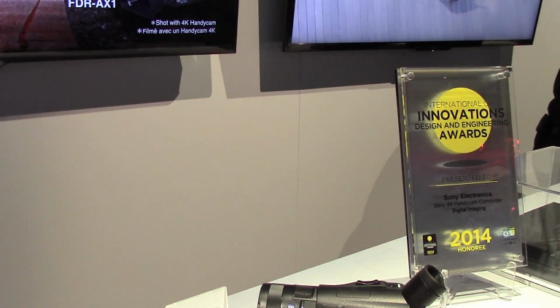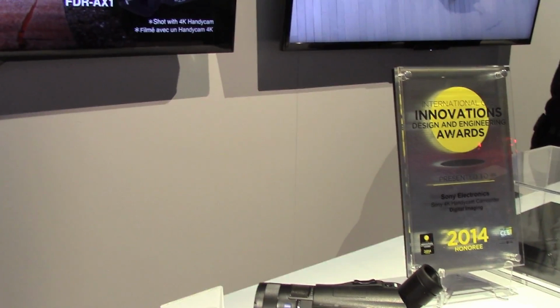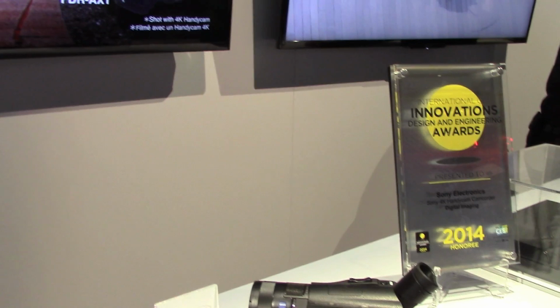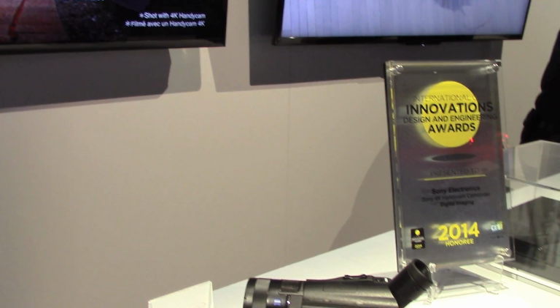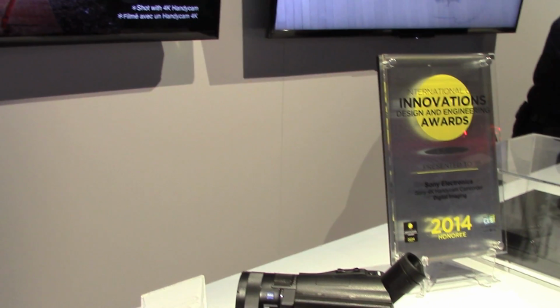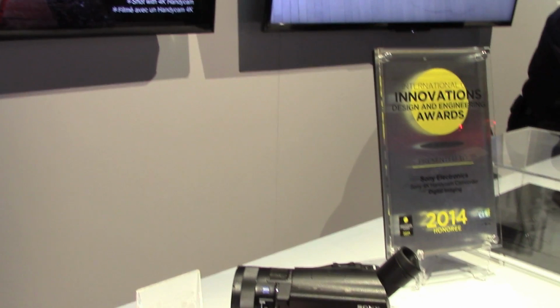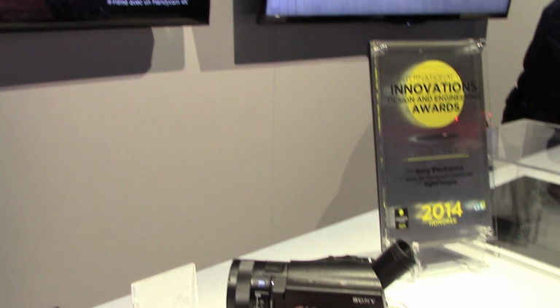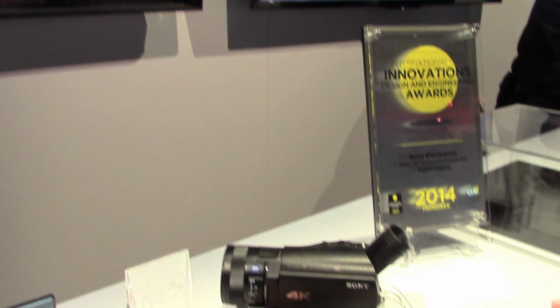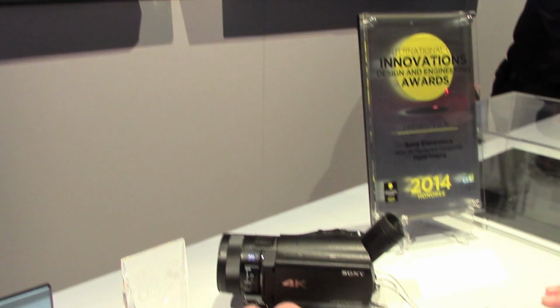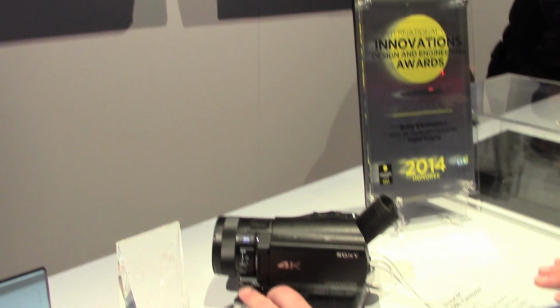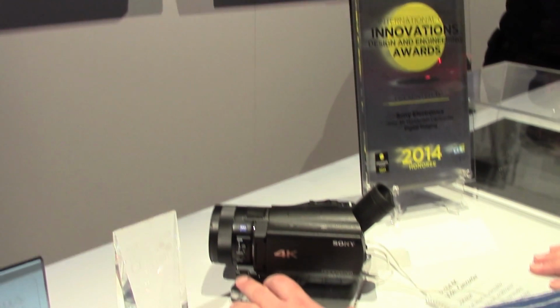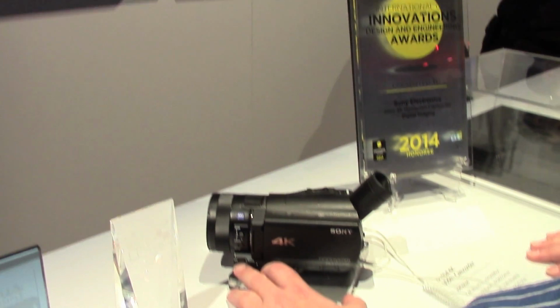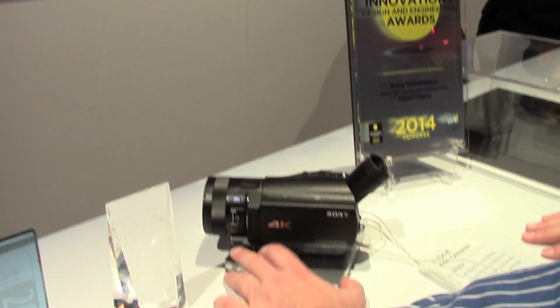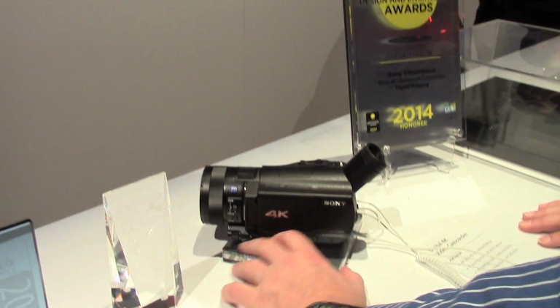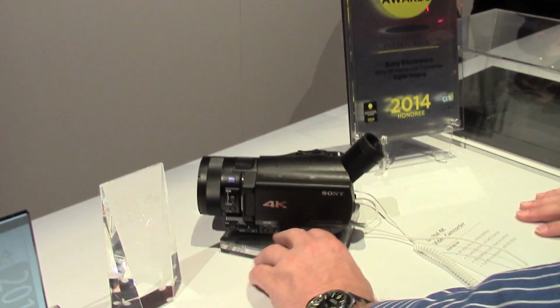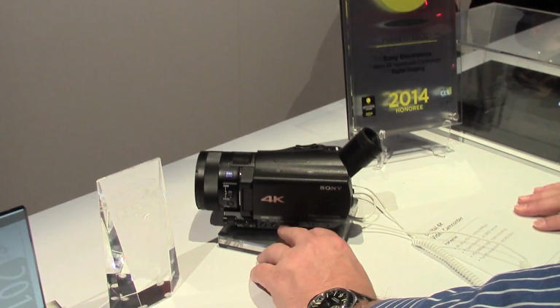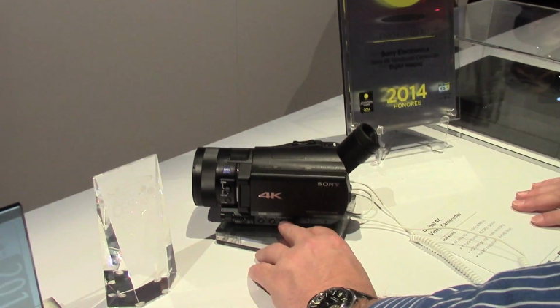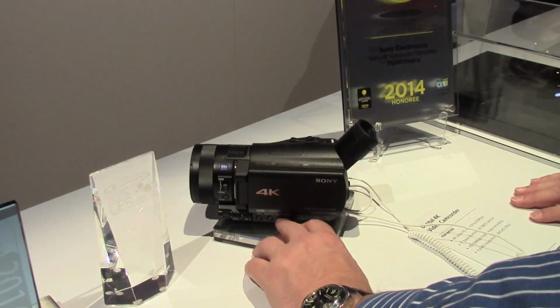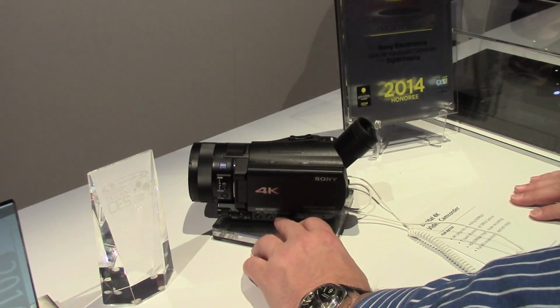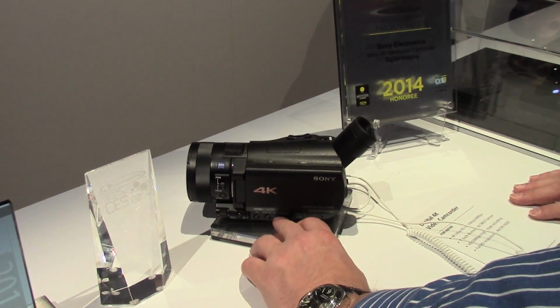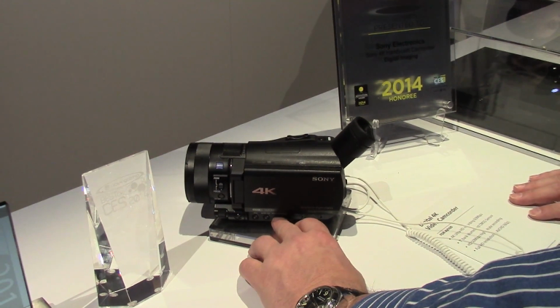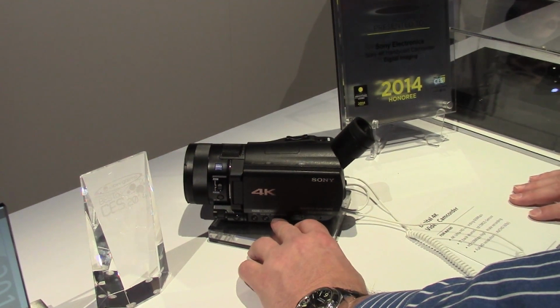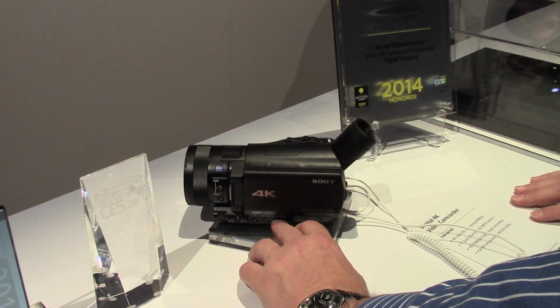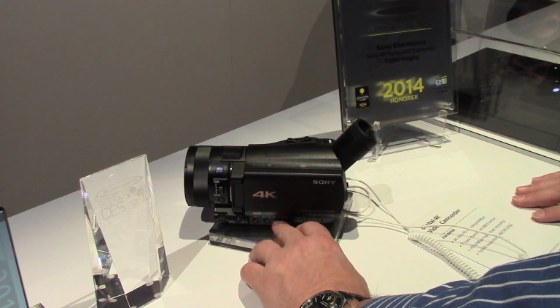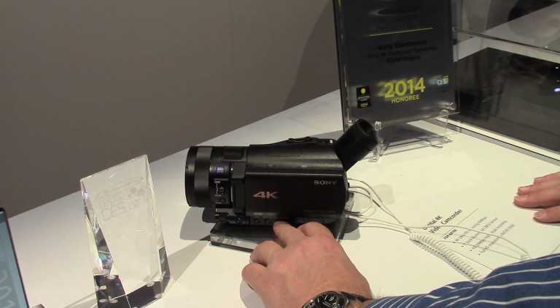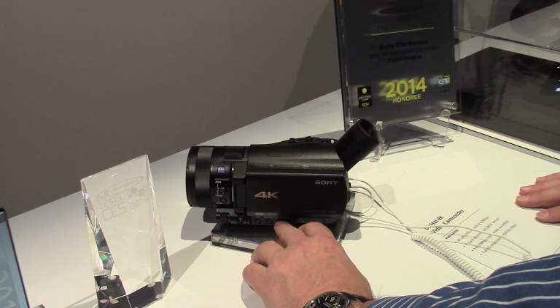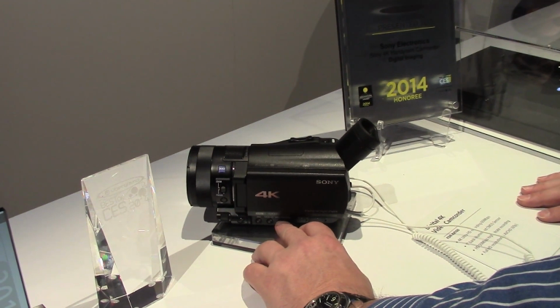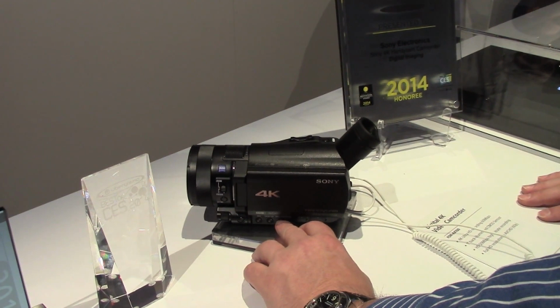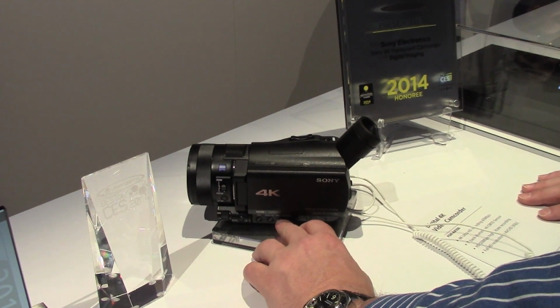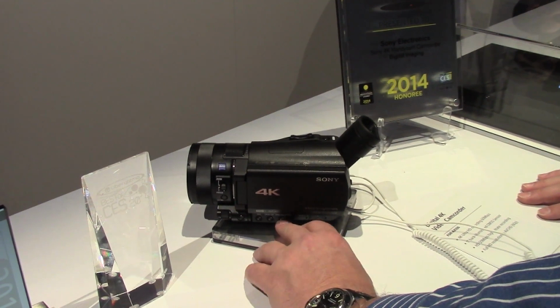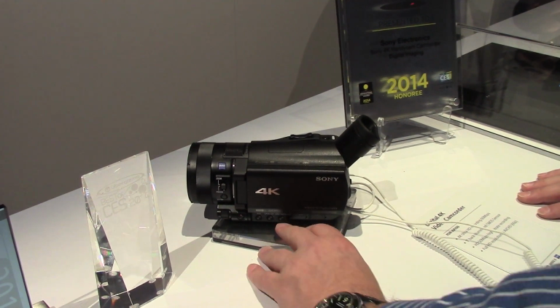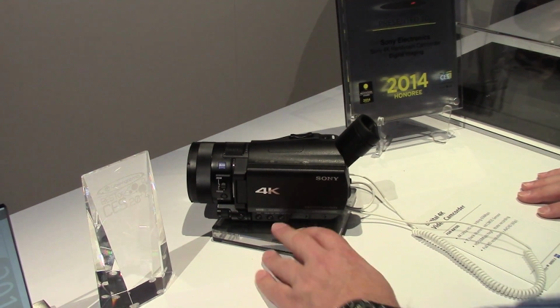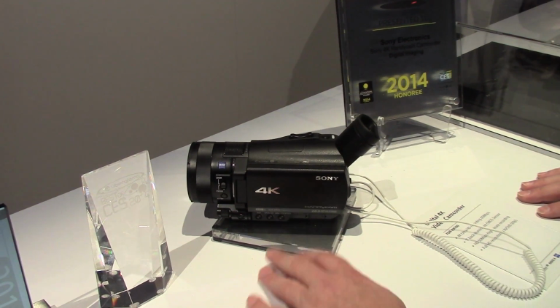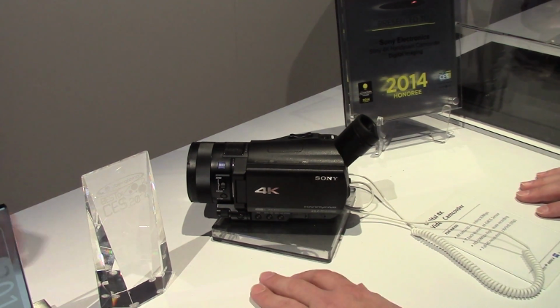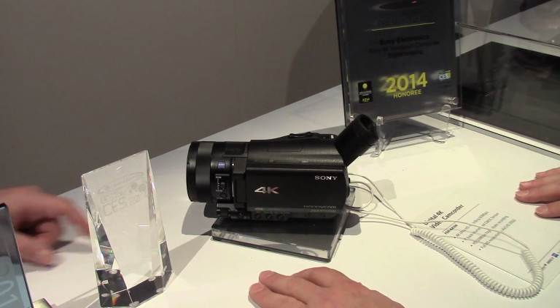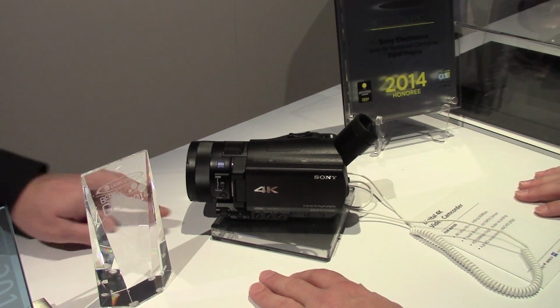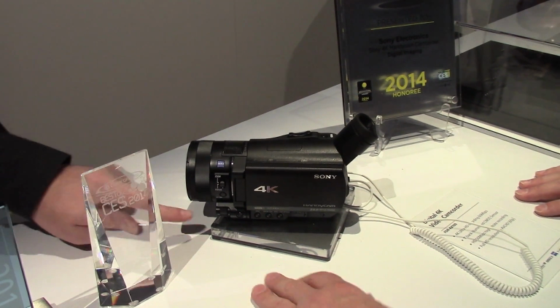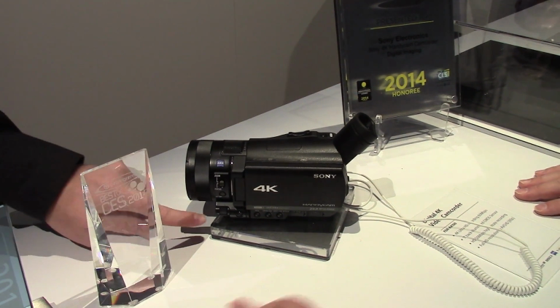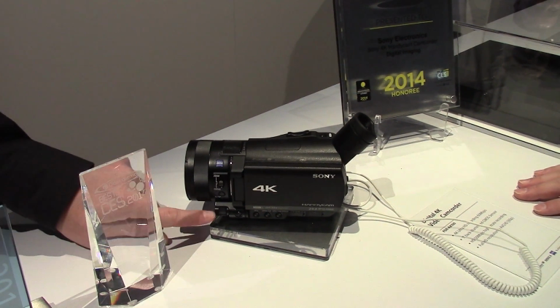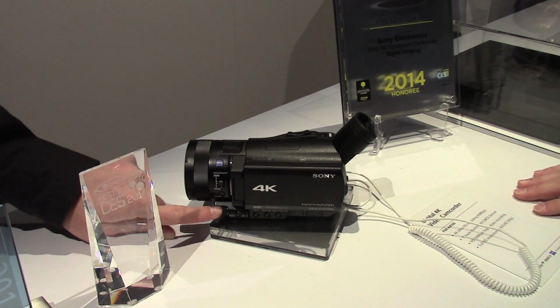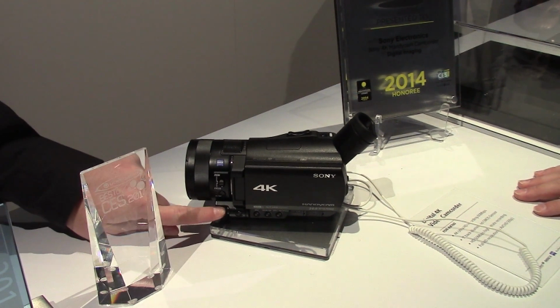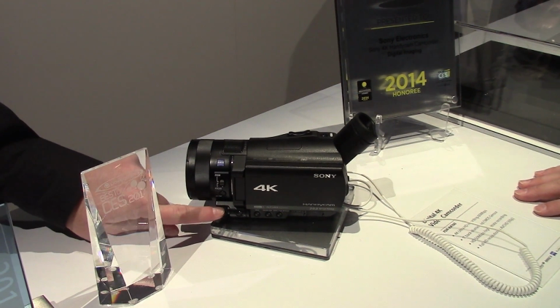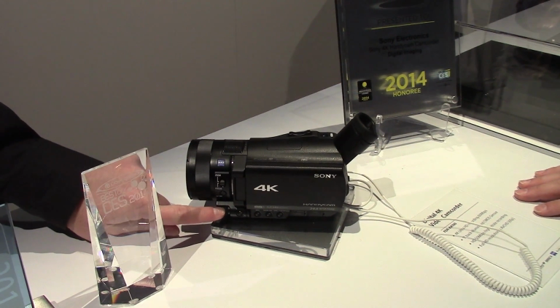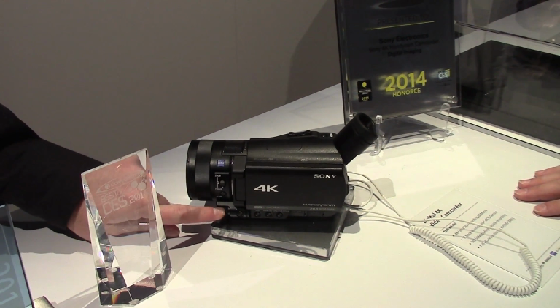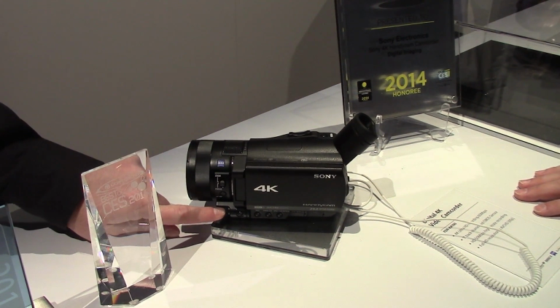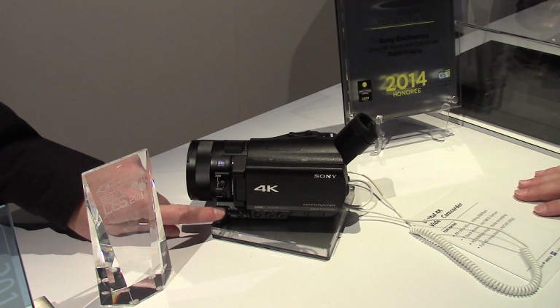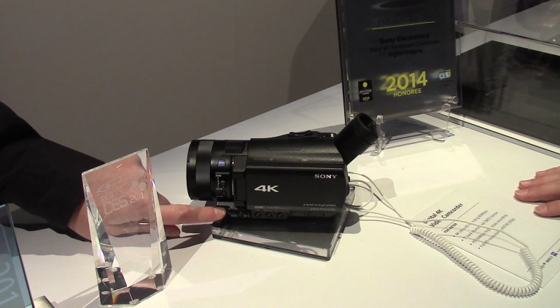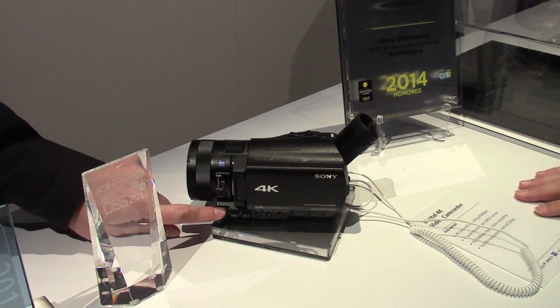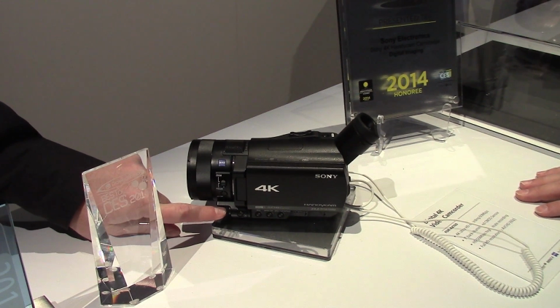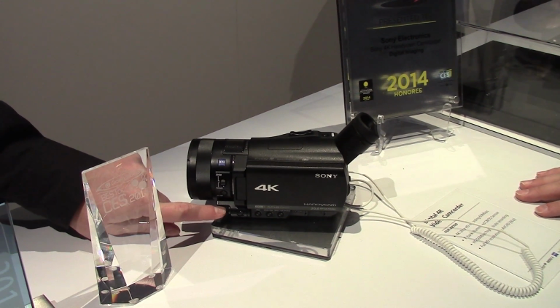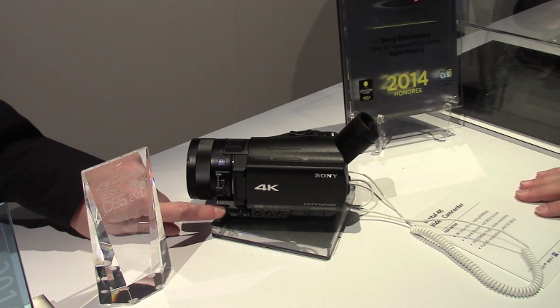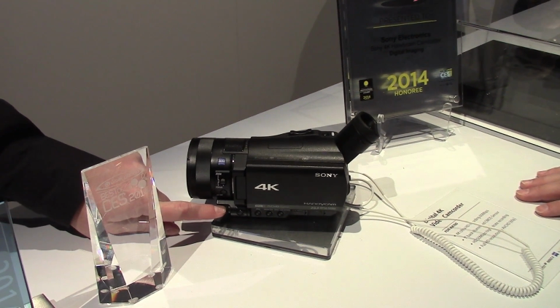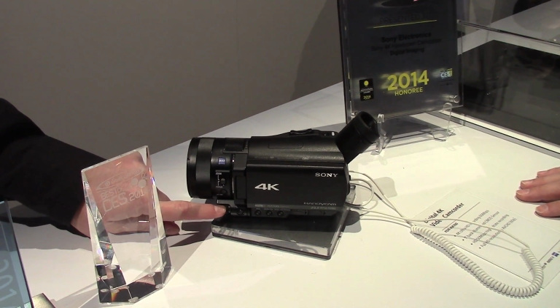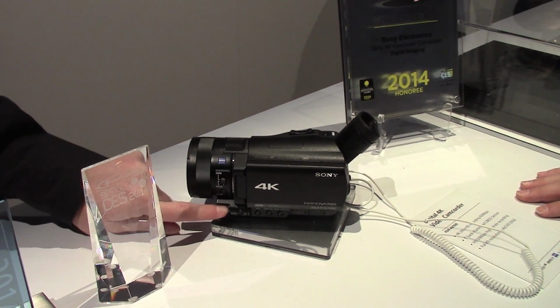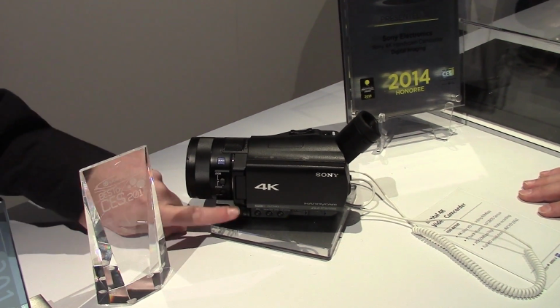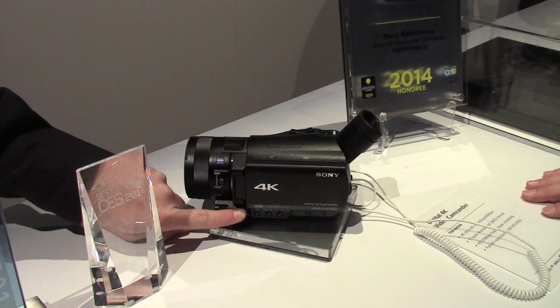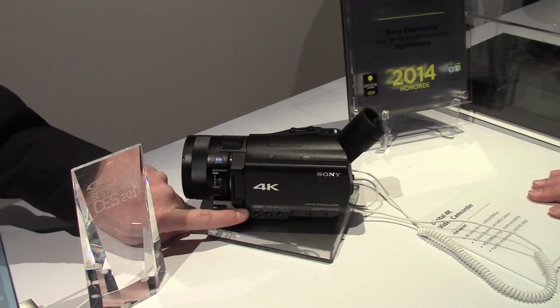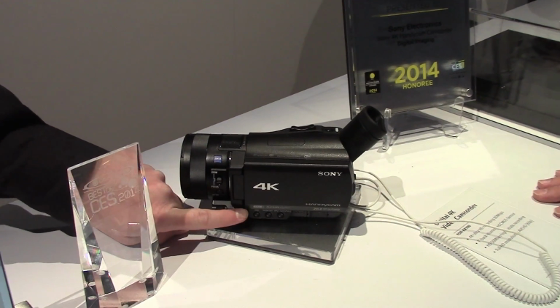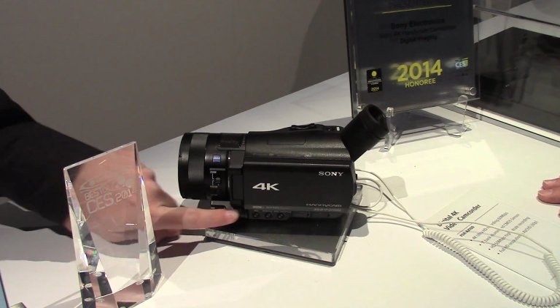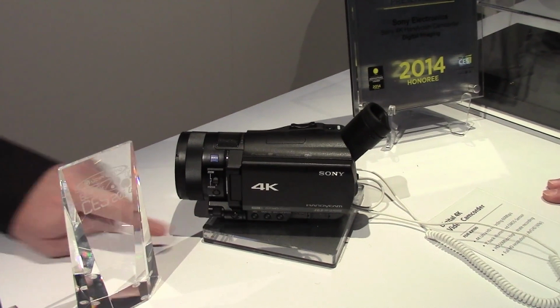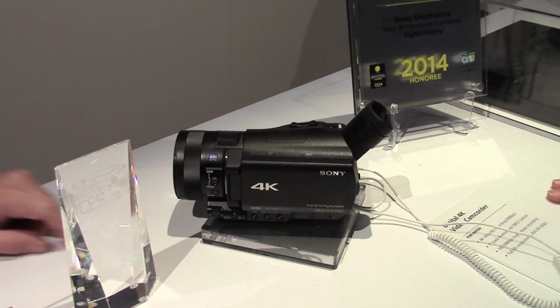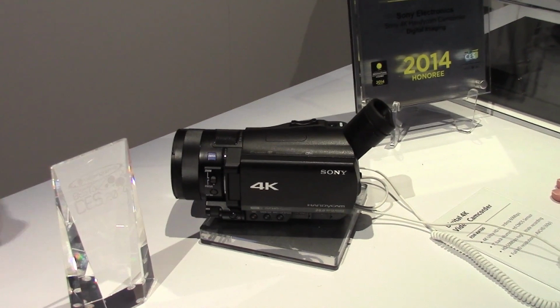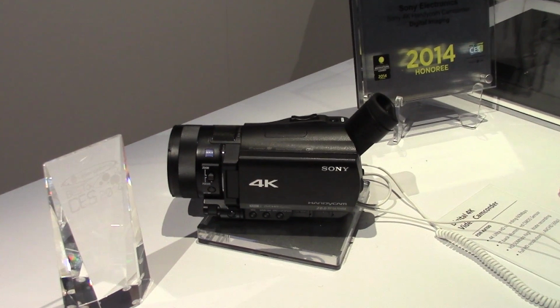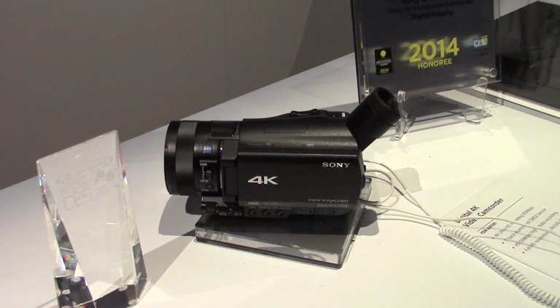Do you press the button and turn the dial or is it stepping? You can actually set a priority to the dial independently from the buttons themselves.